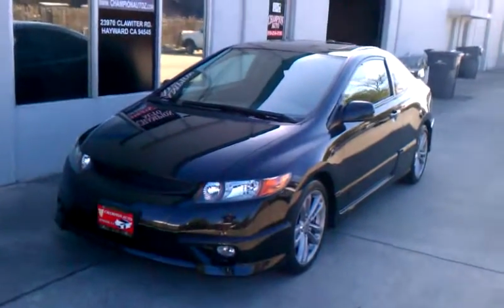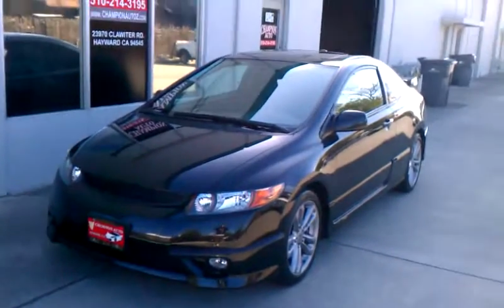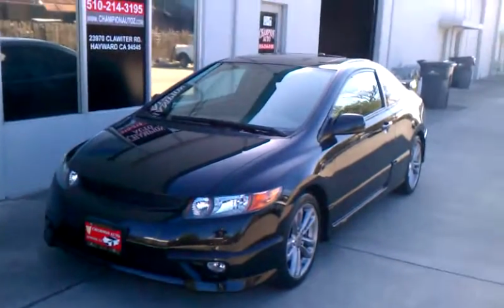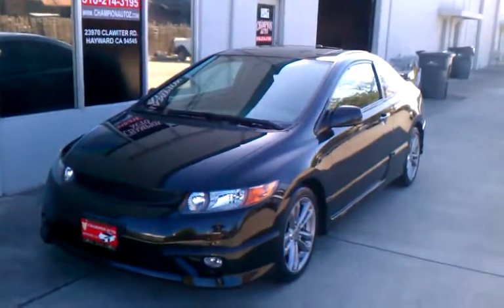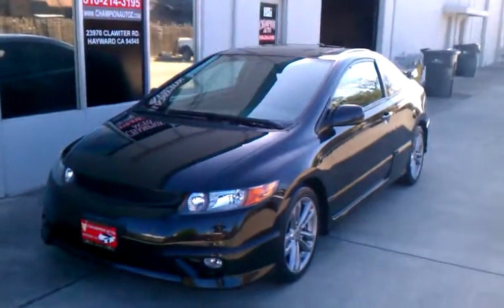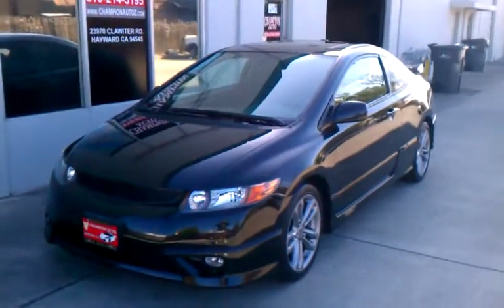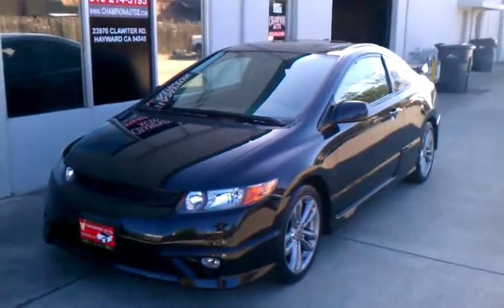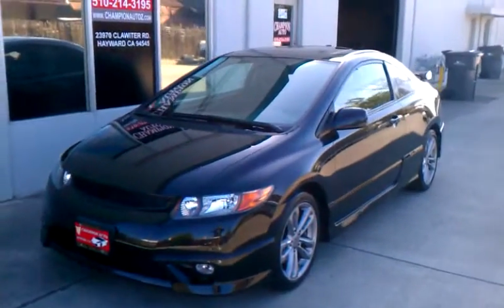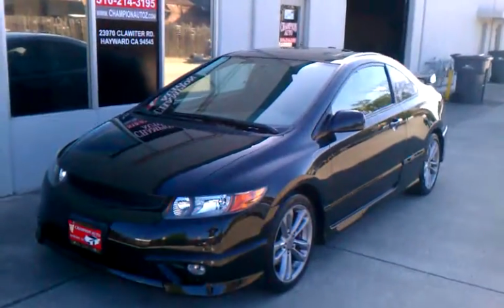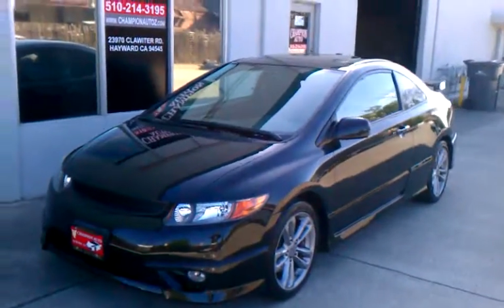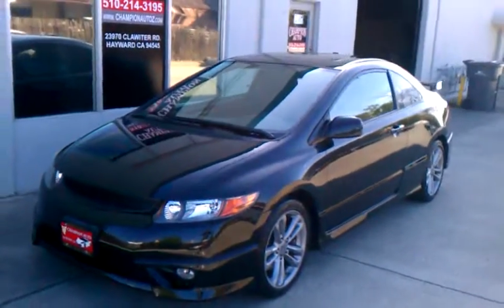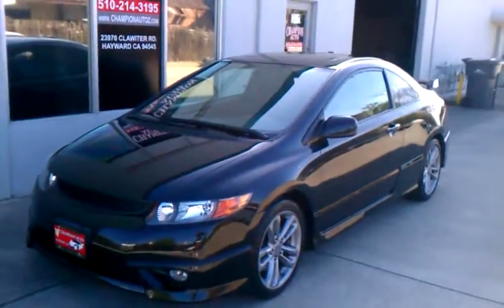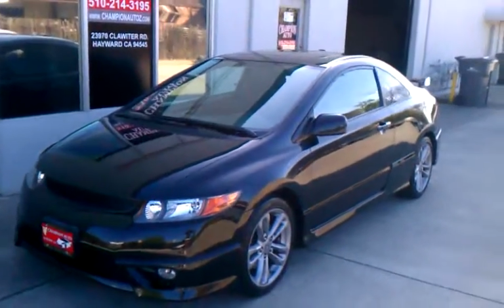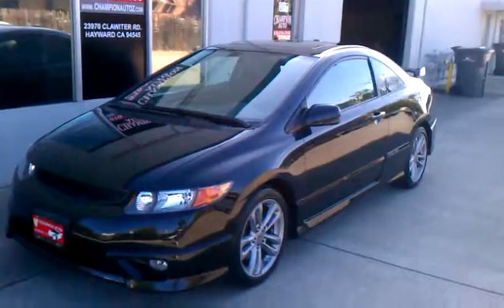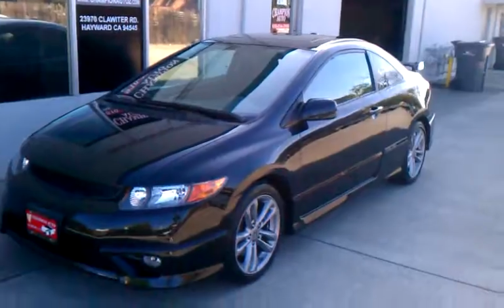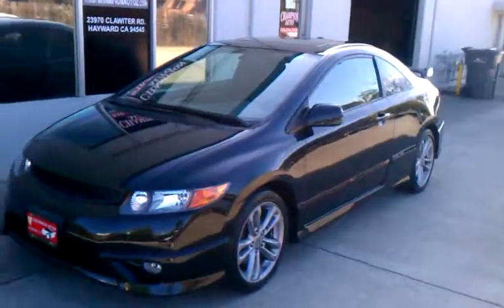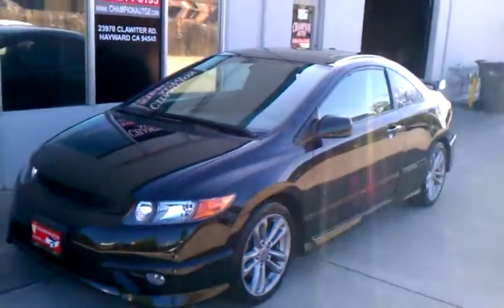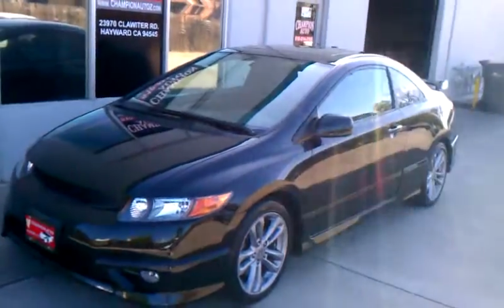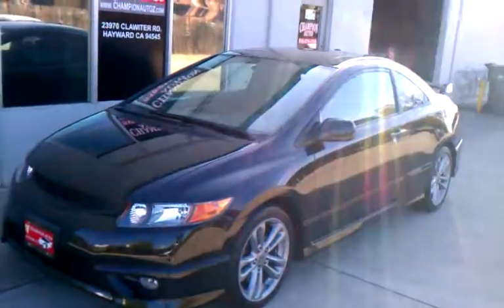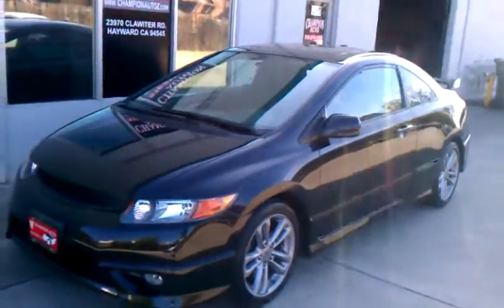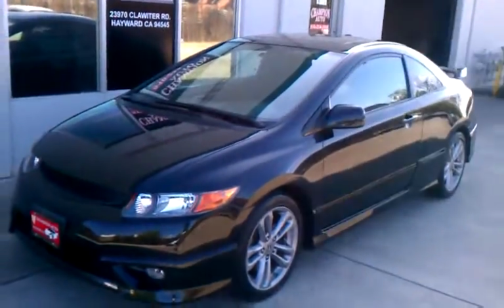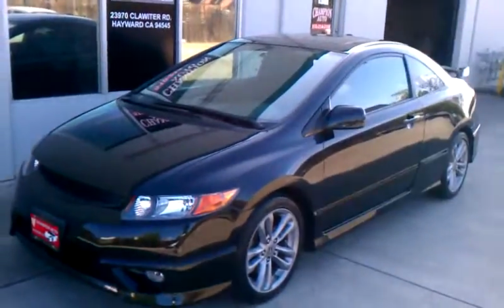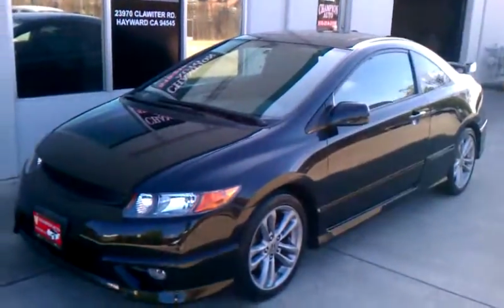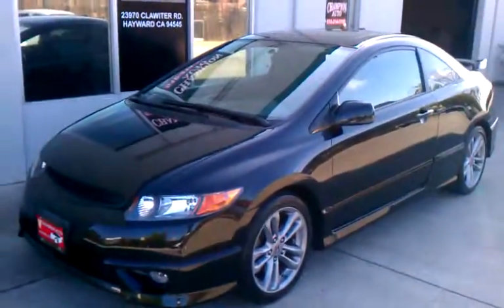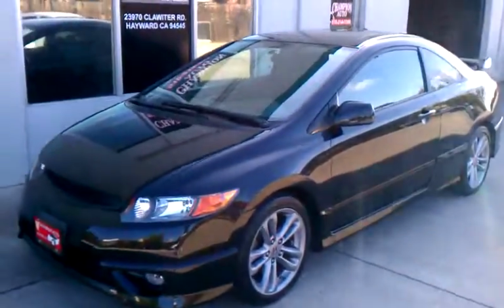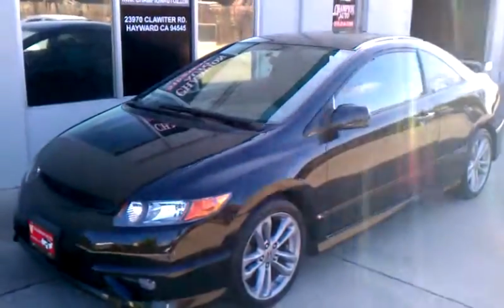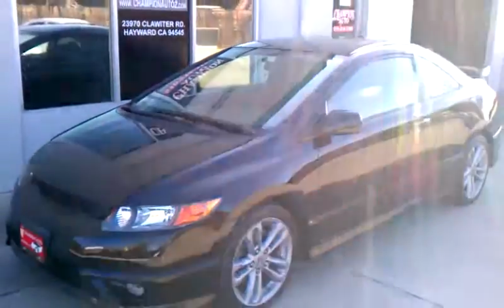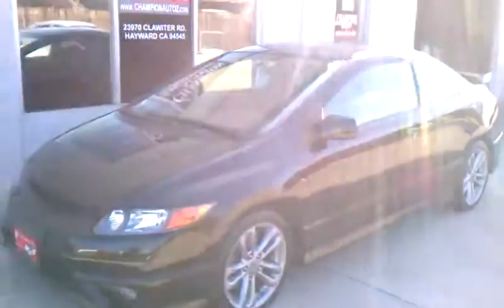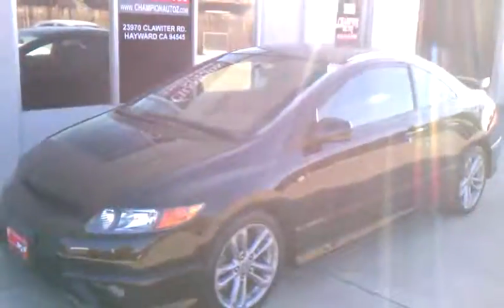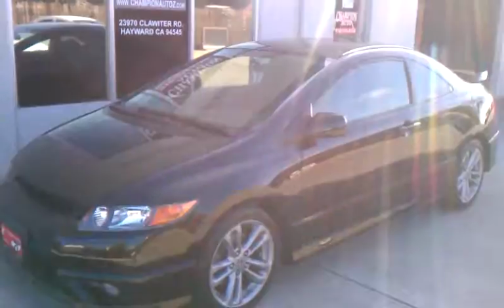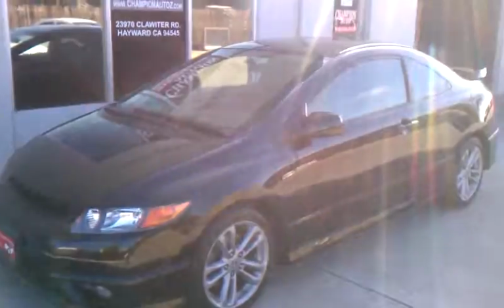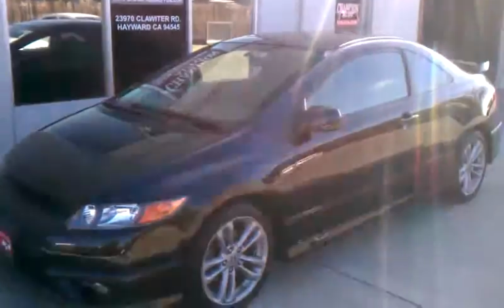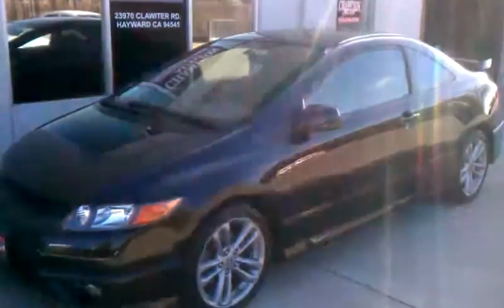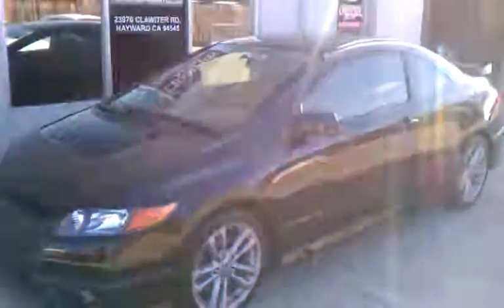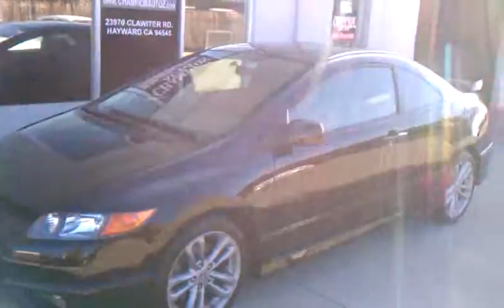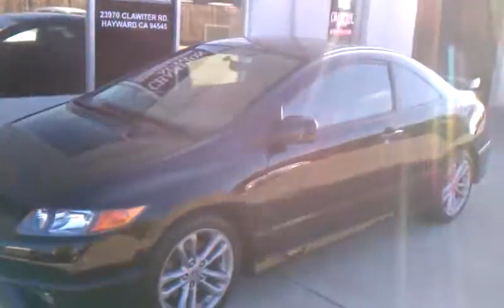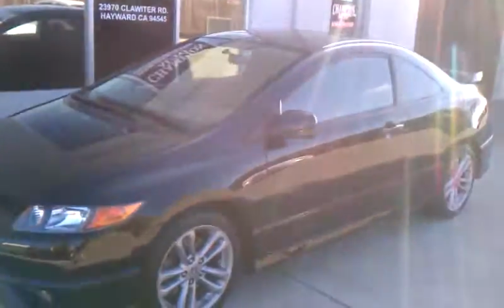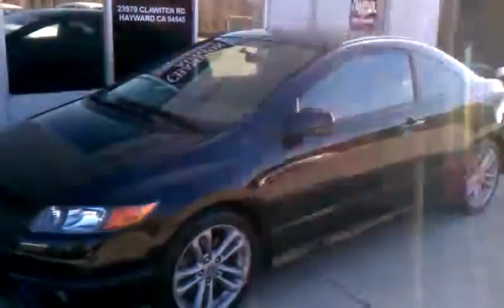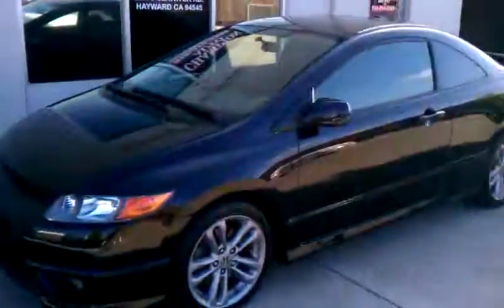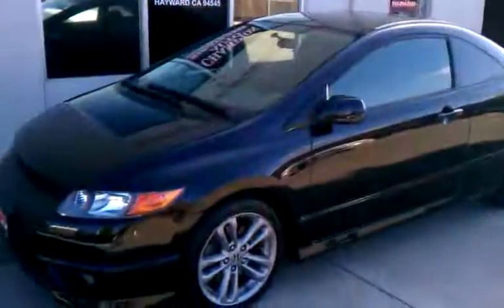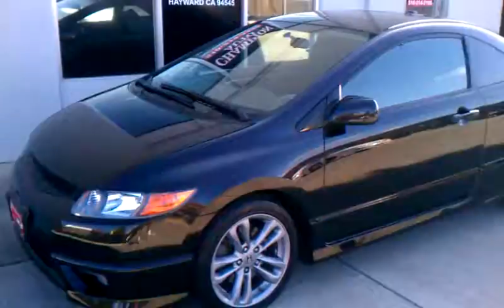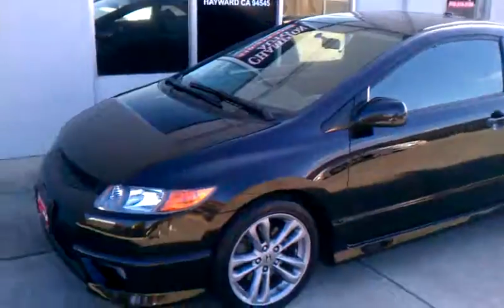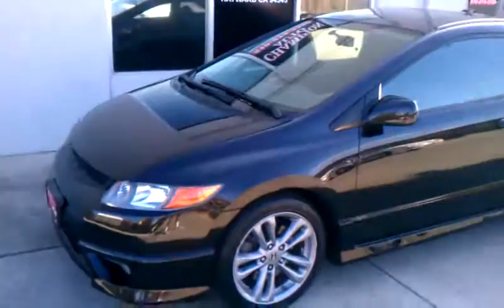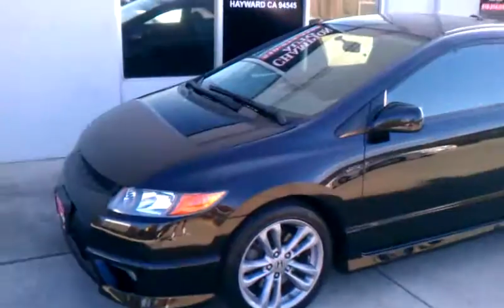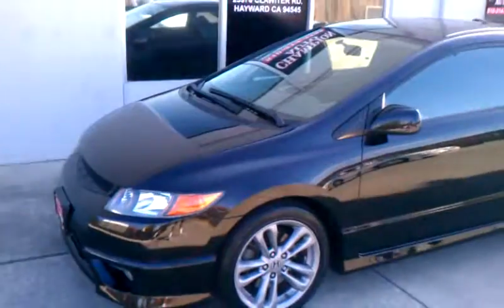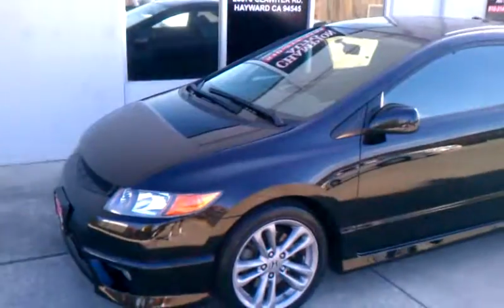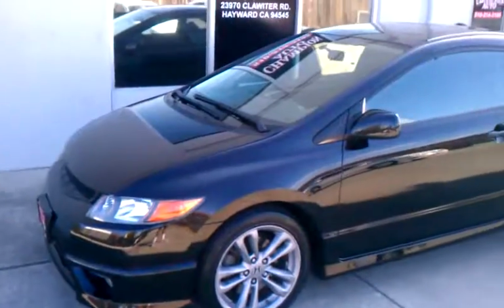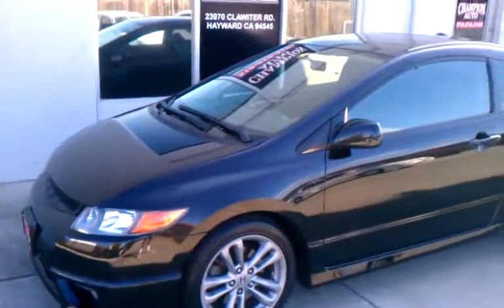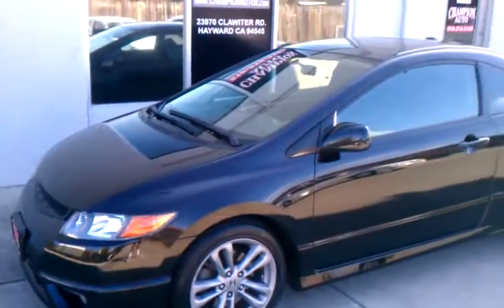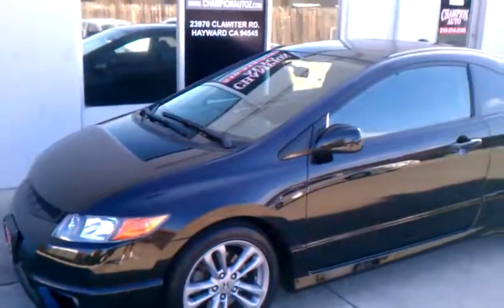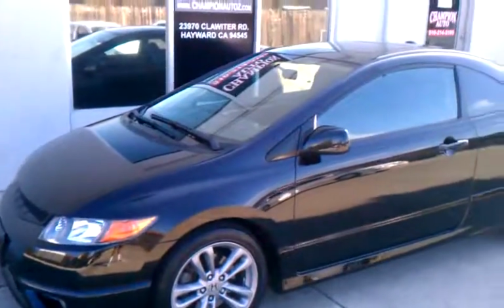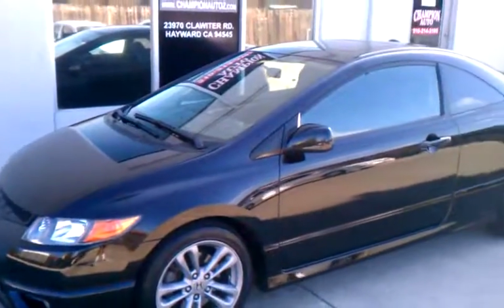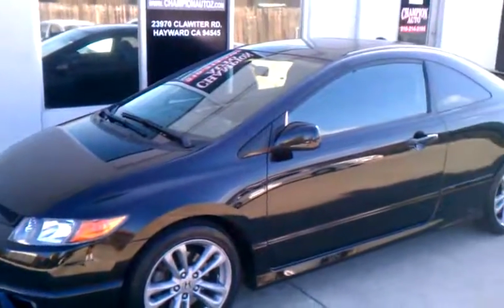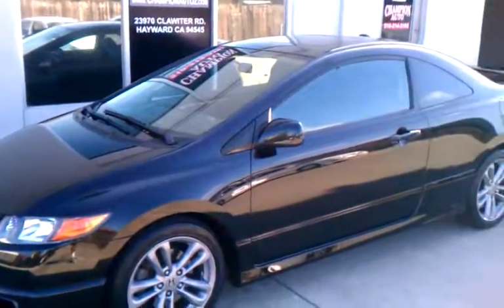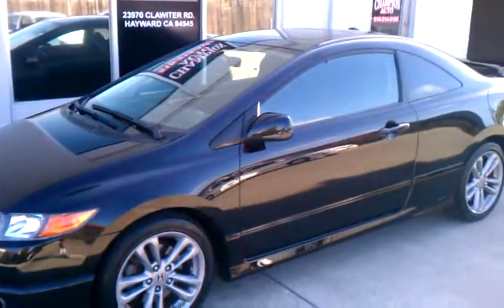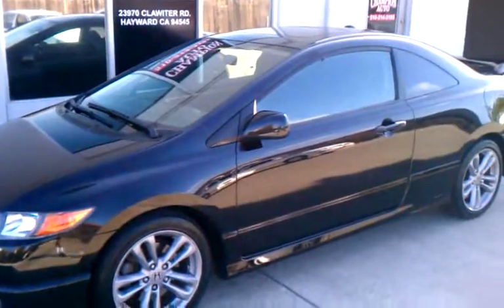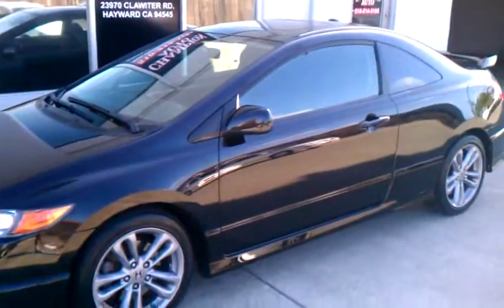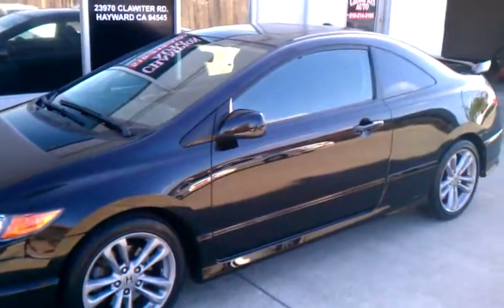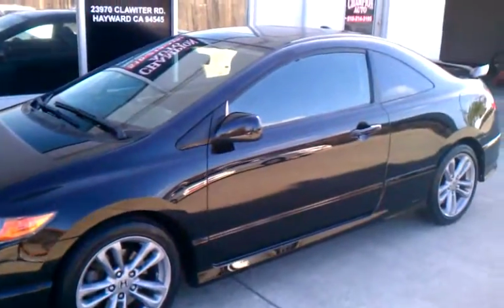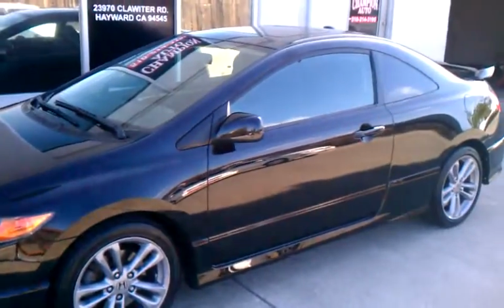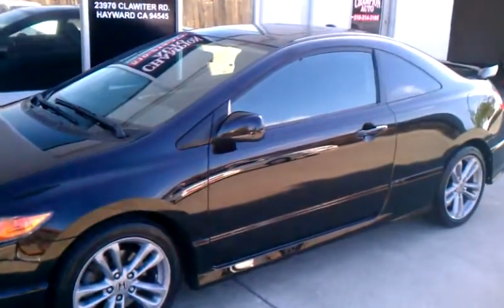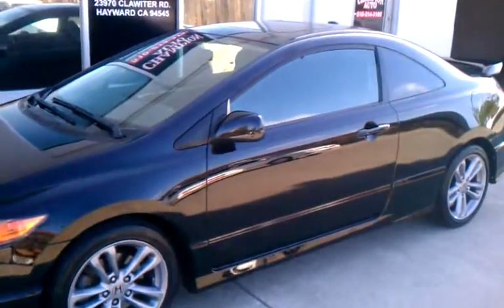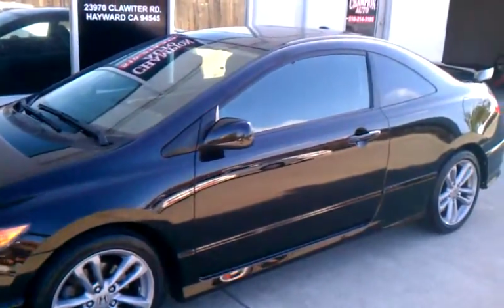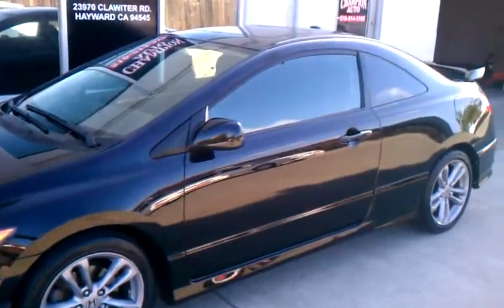Black exterior, black interior. Comes with 30,000 miles, clean title, clean Carfax, one previous owner.